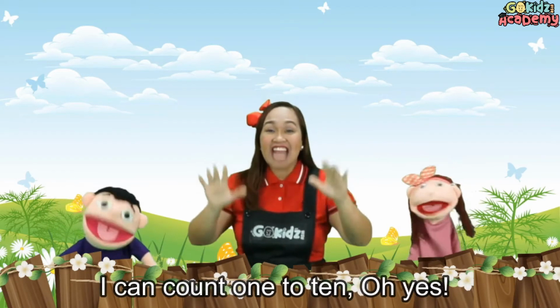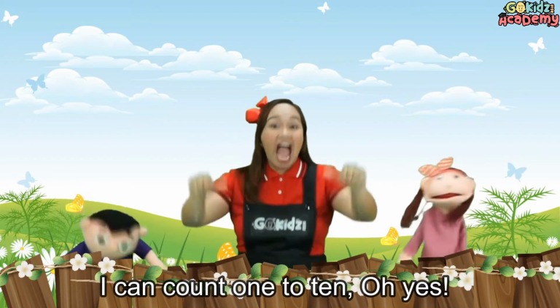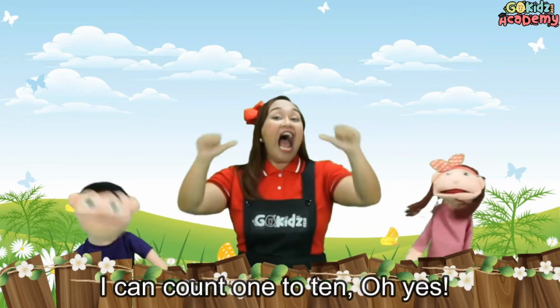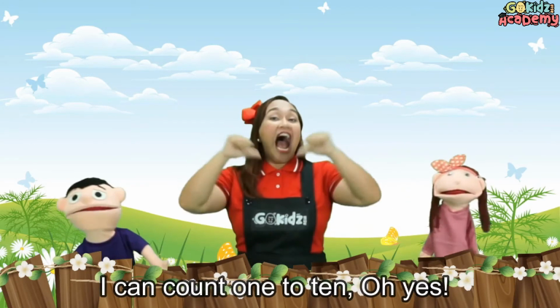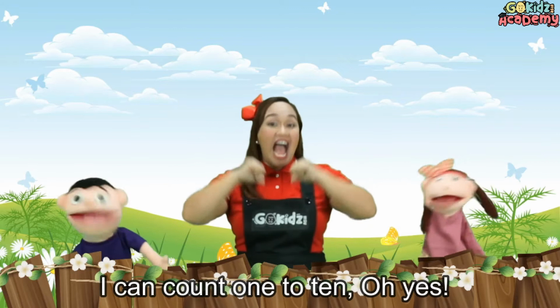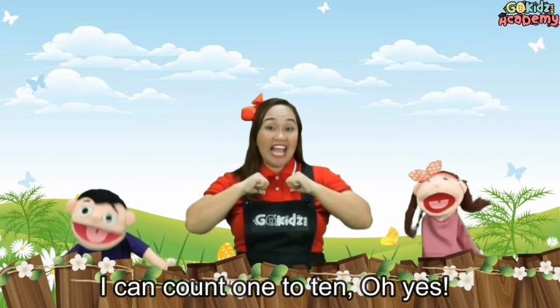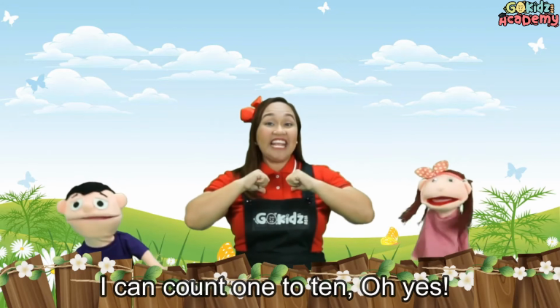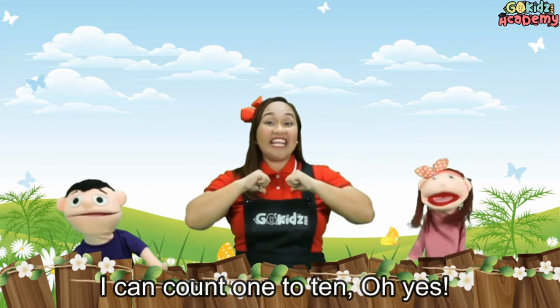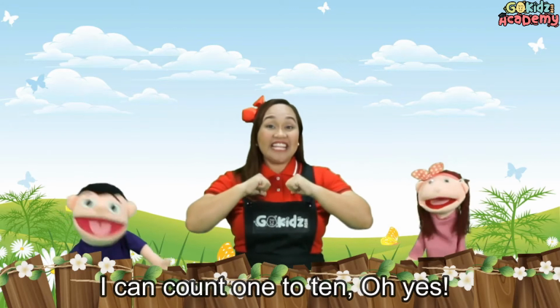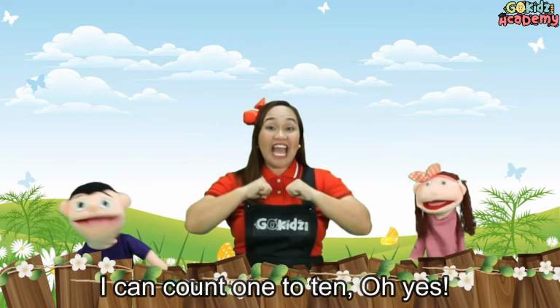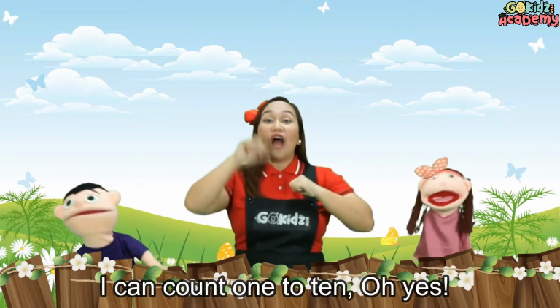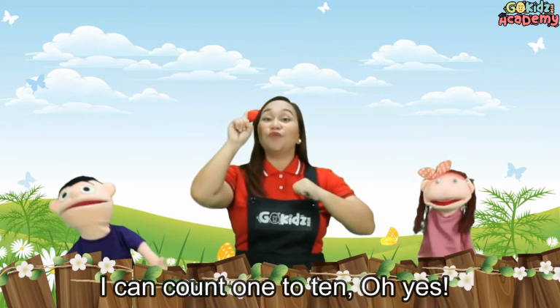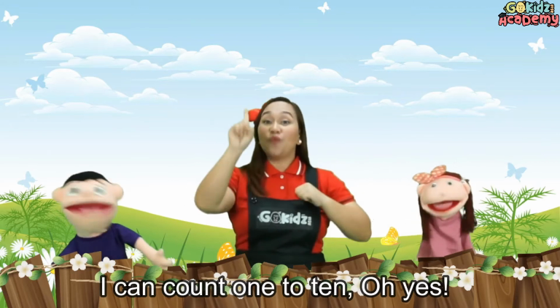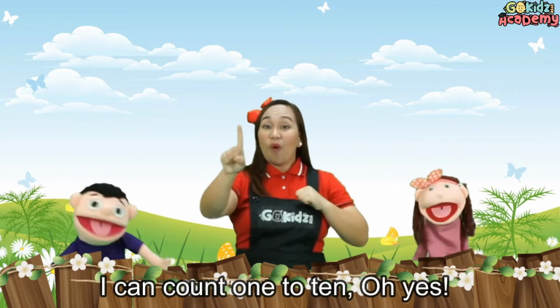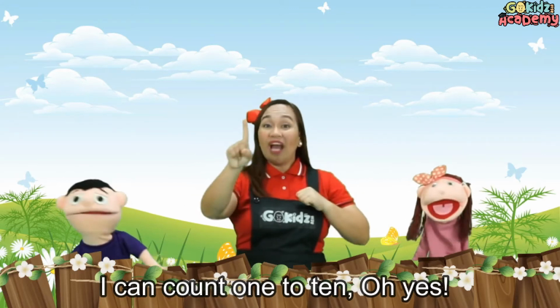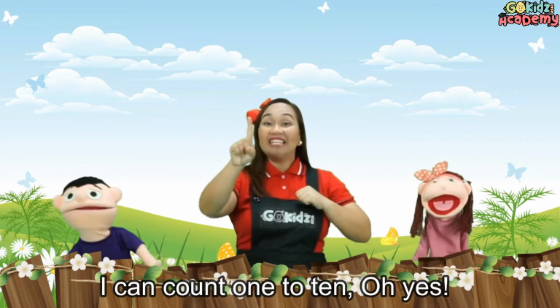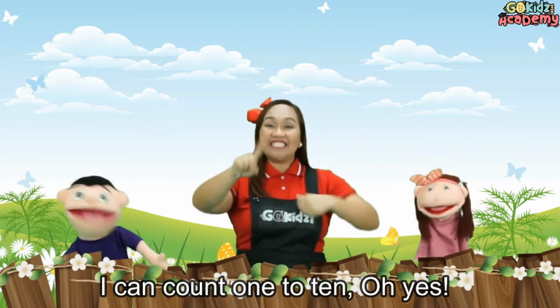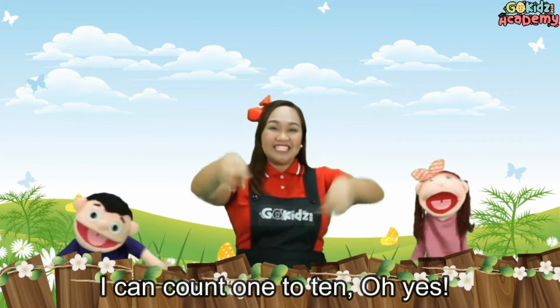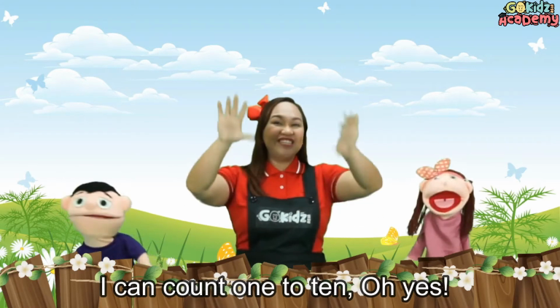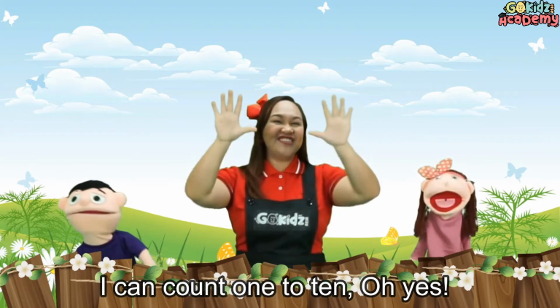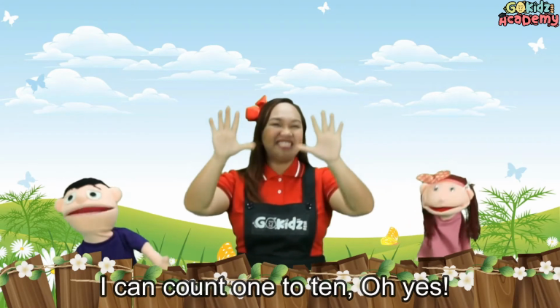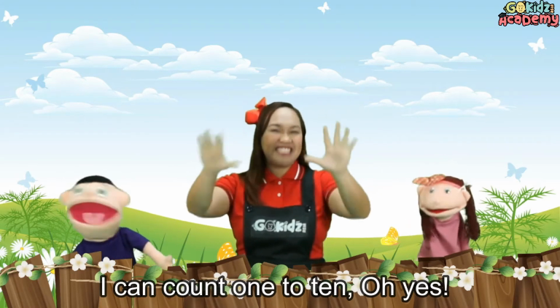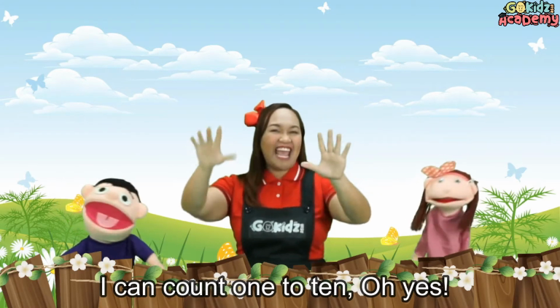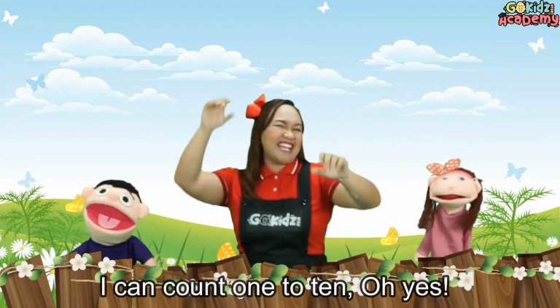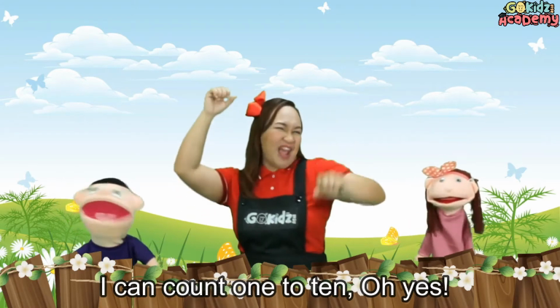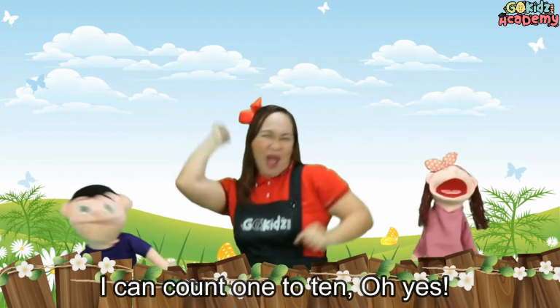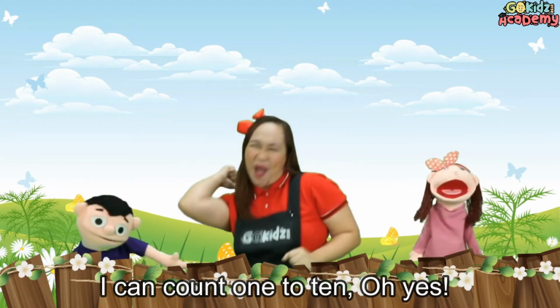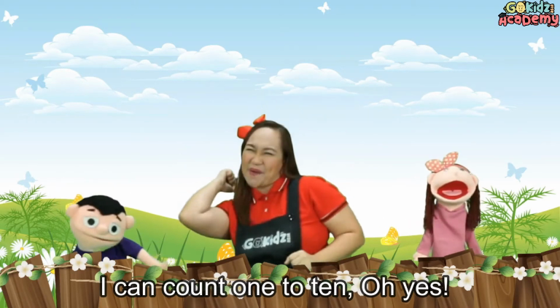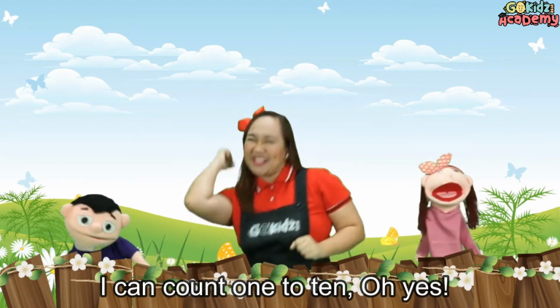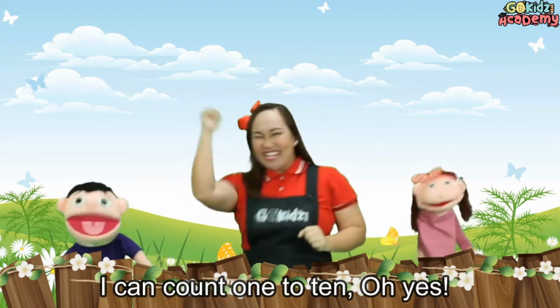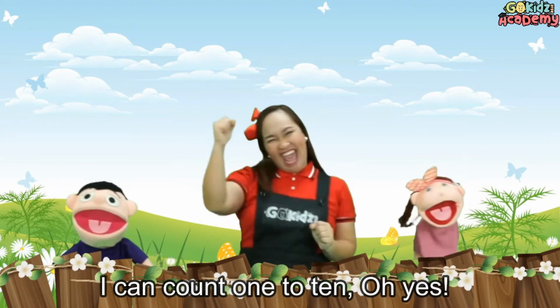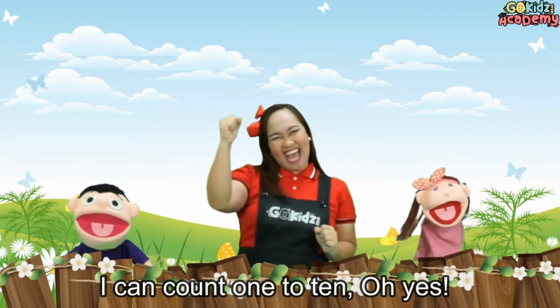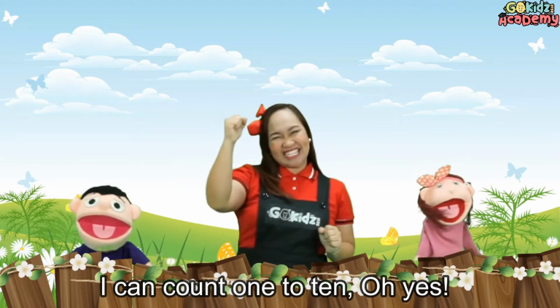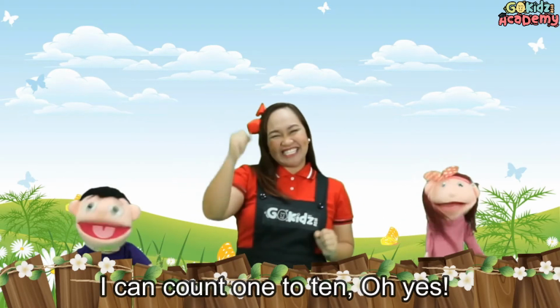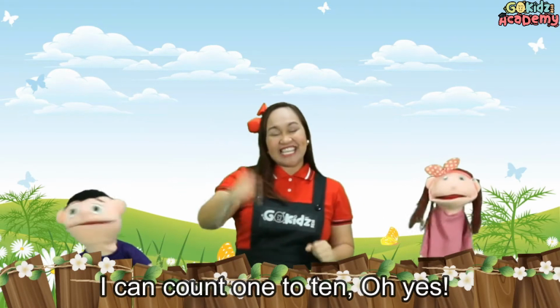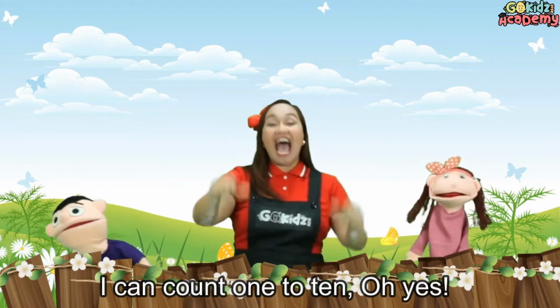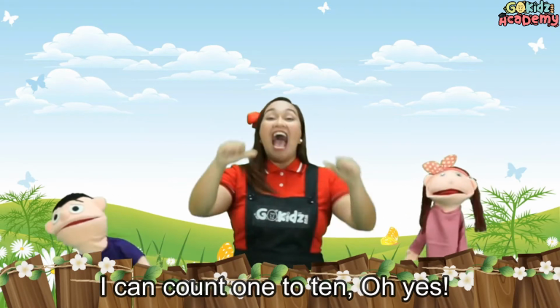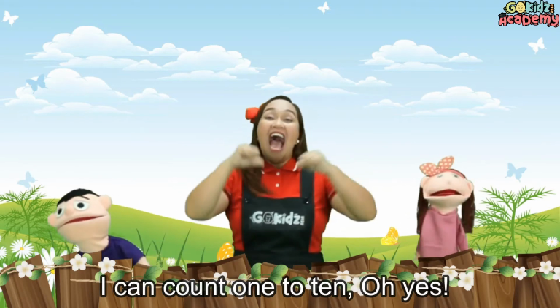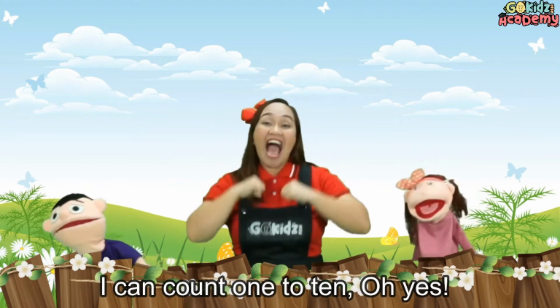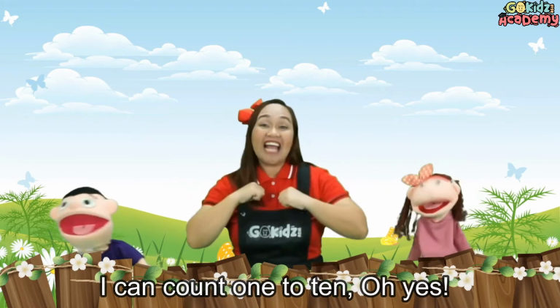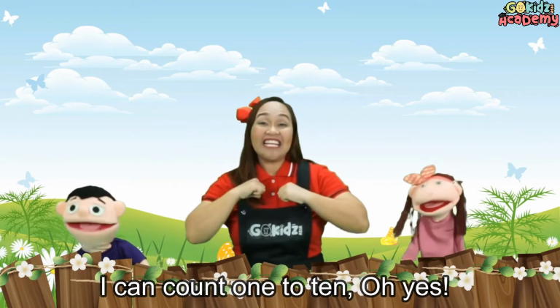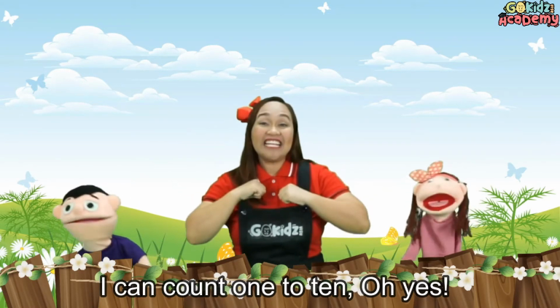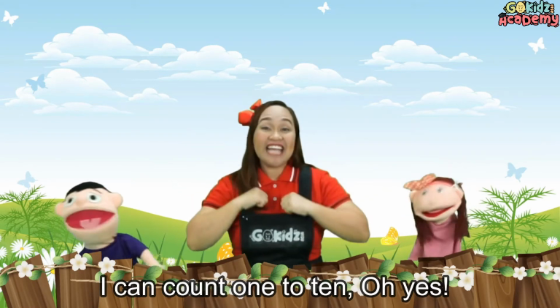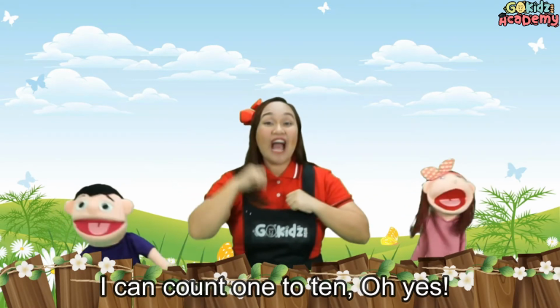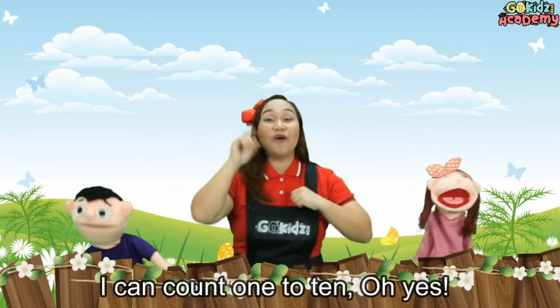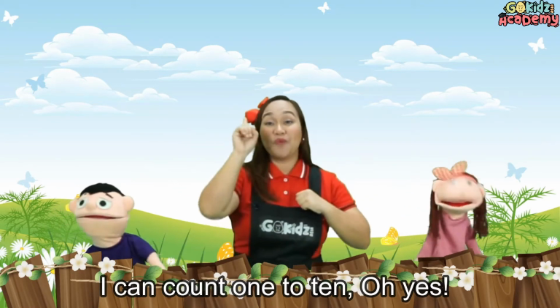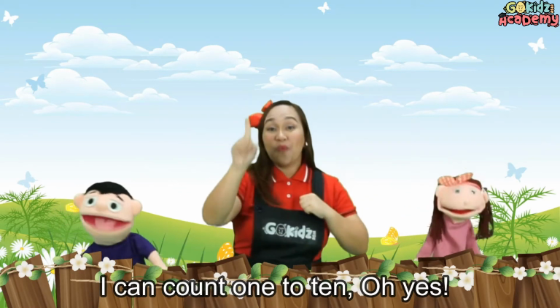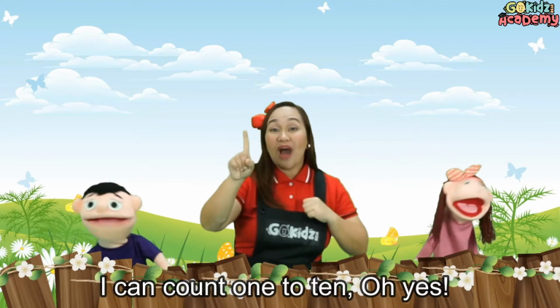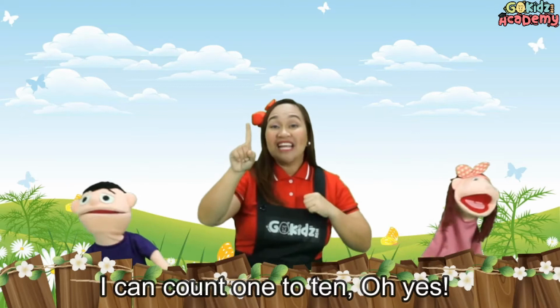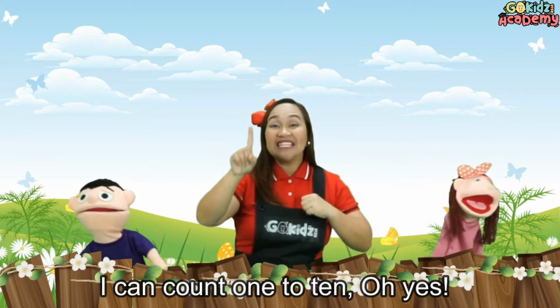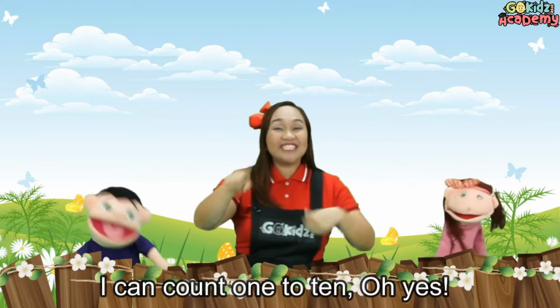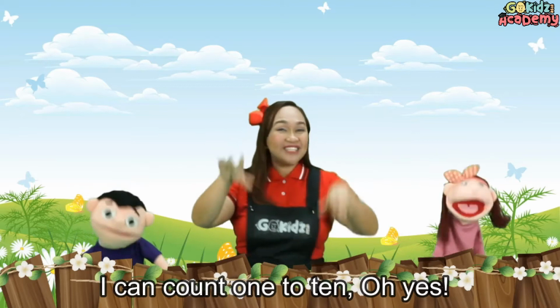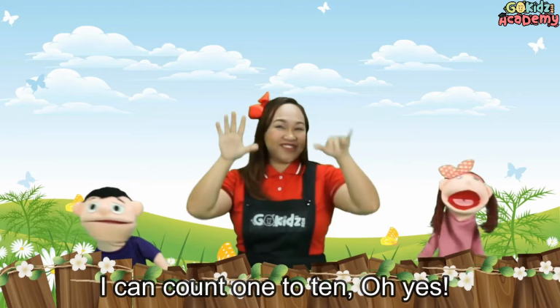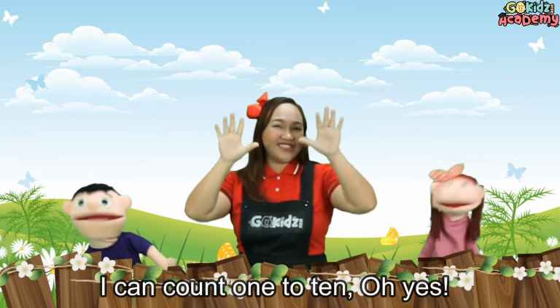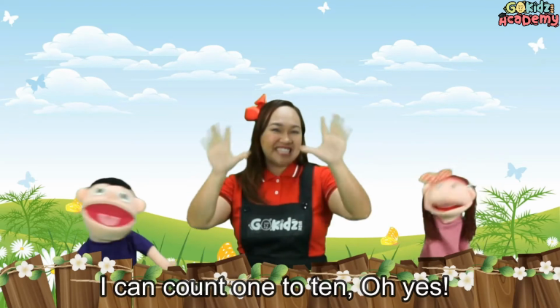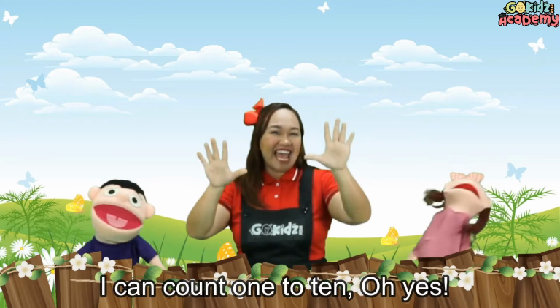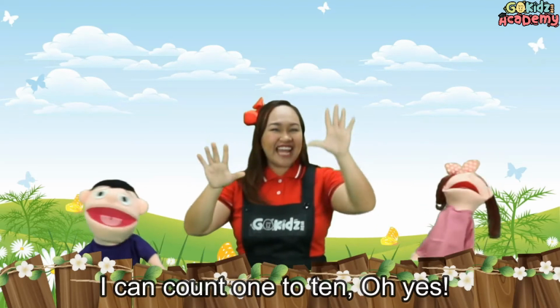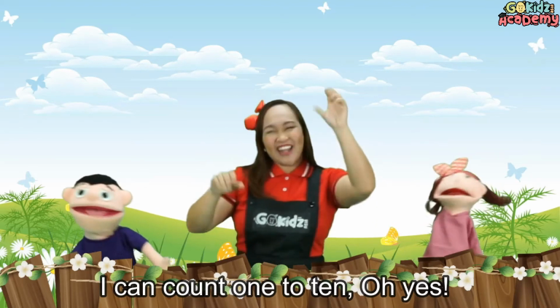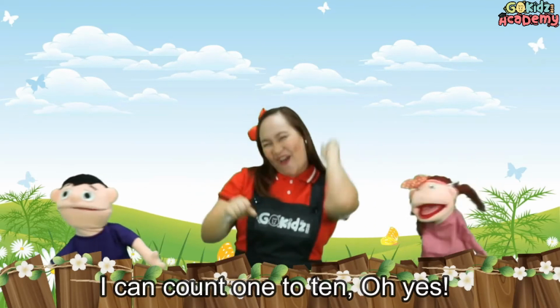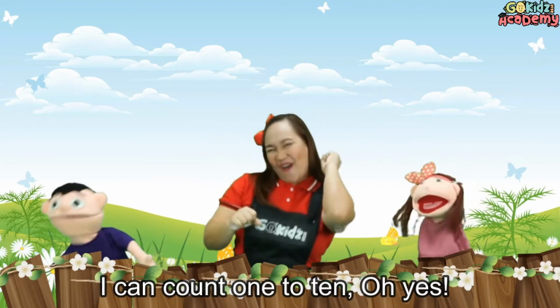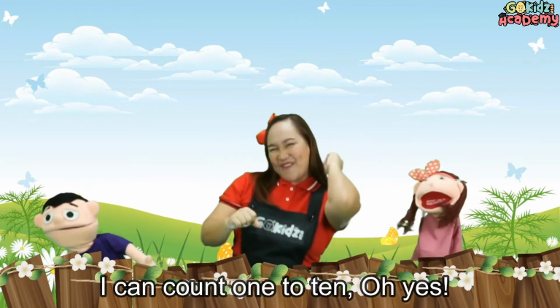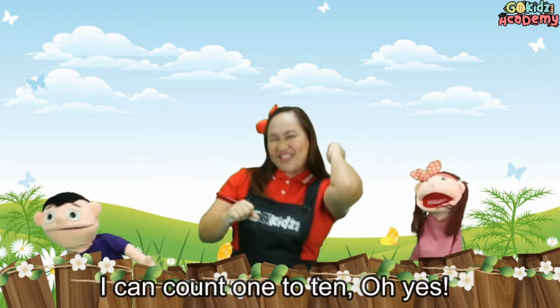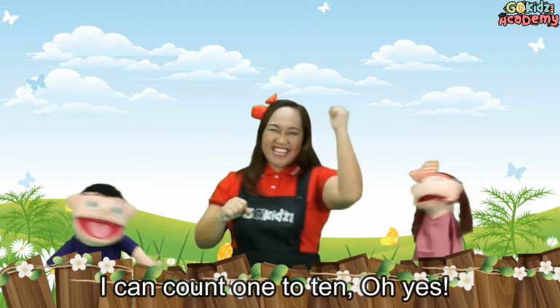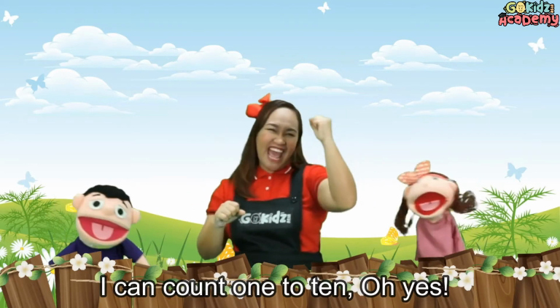I can count 1 to 10! Oh yeah! I can count 1 to 10! Oh yeah!